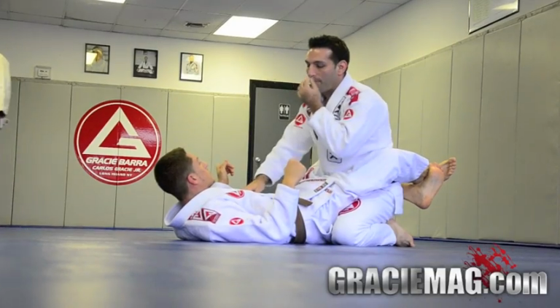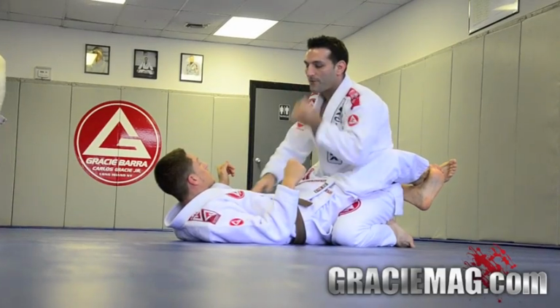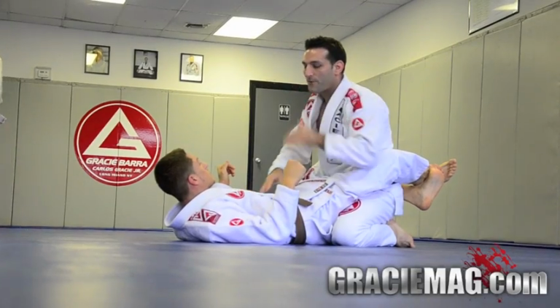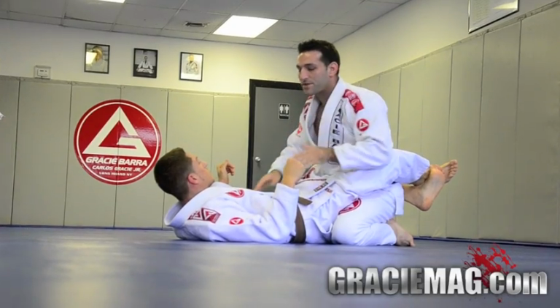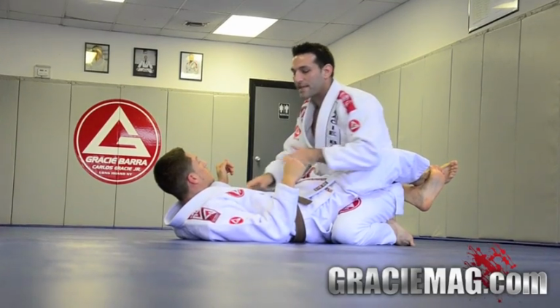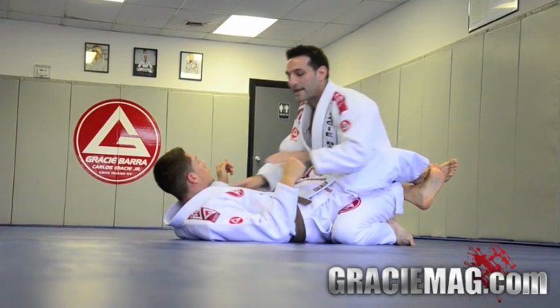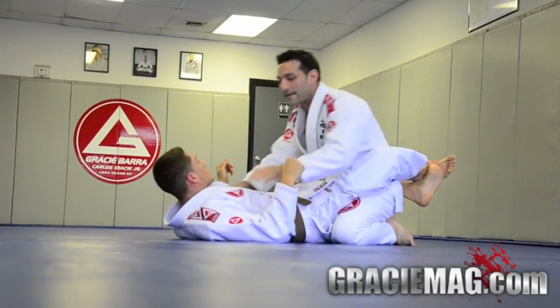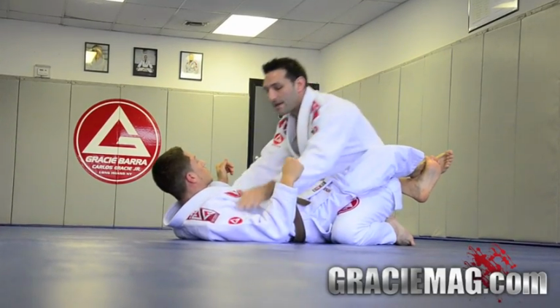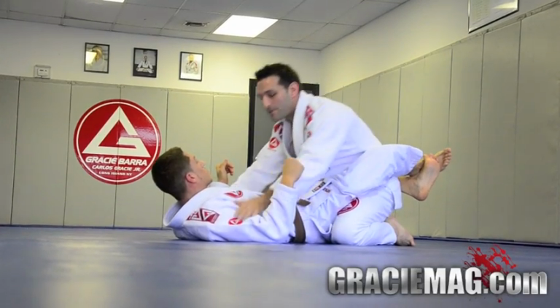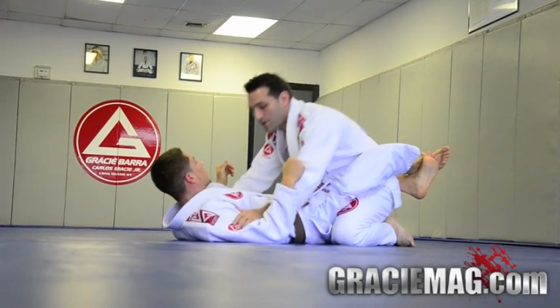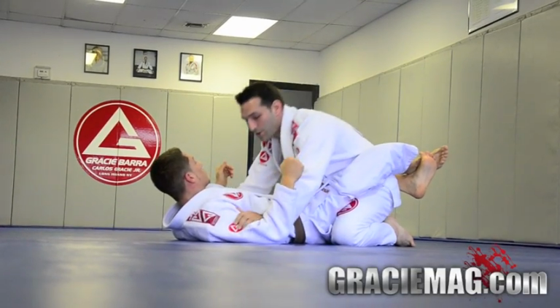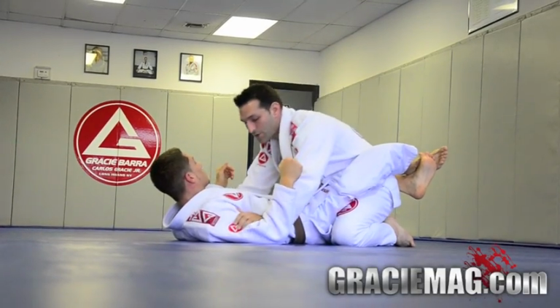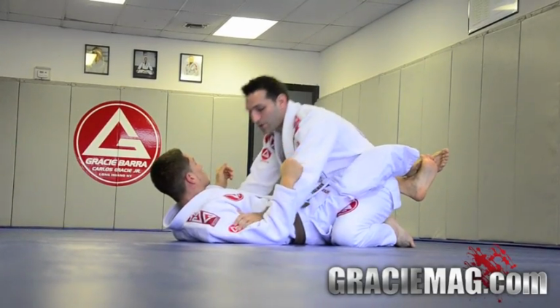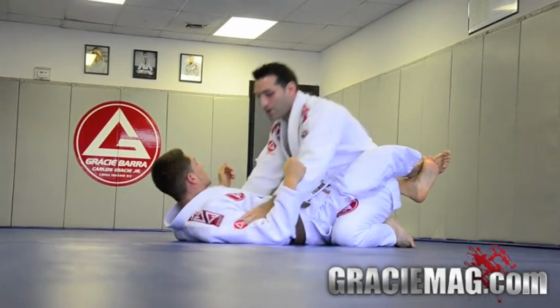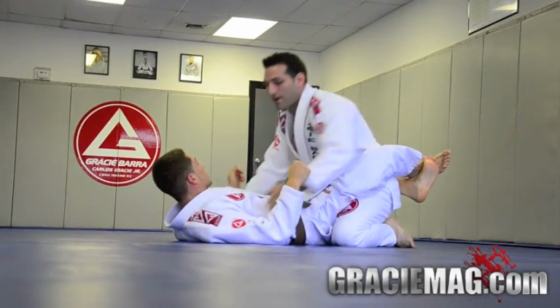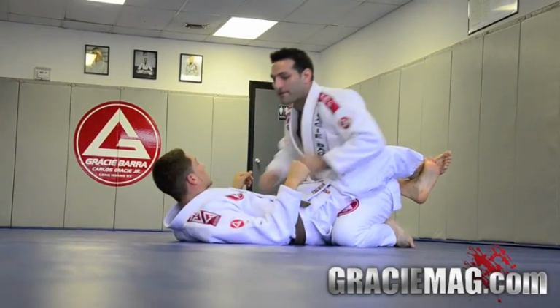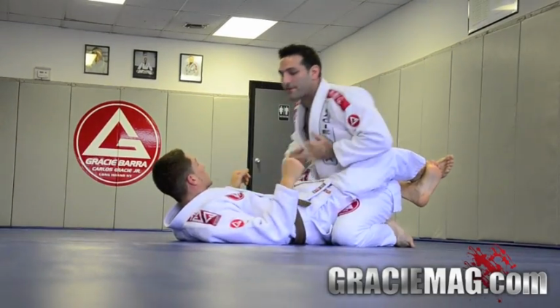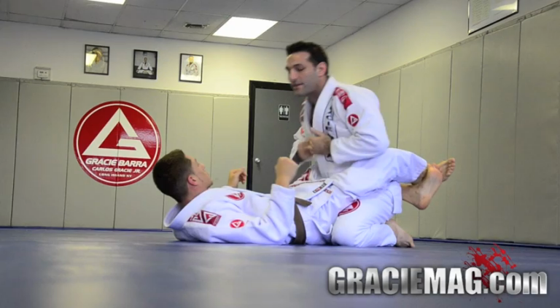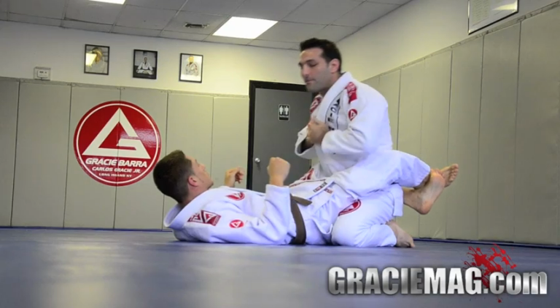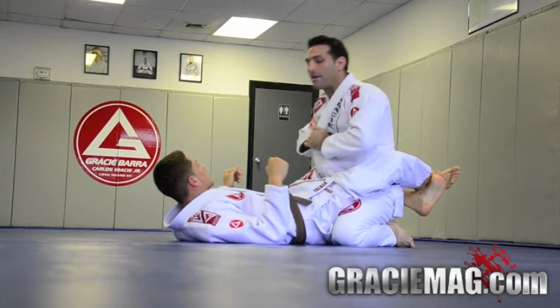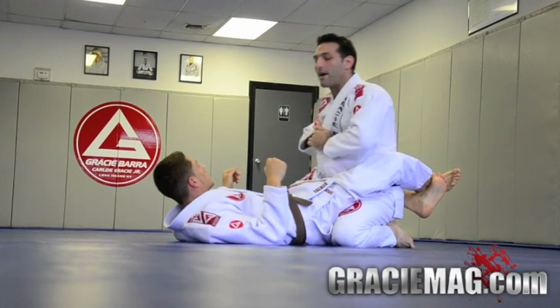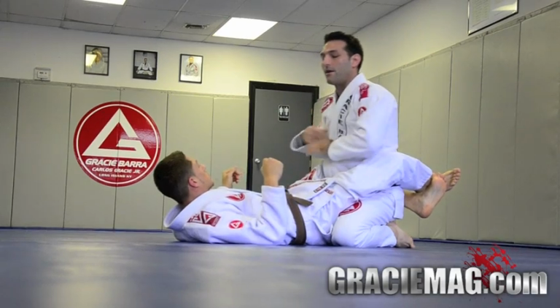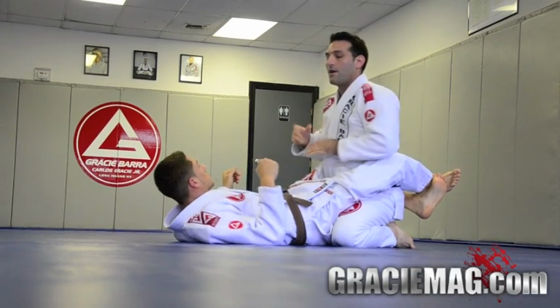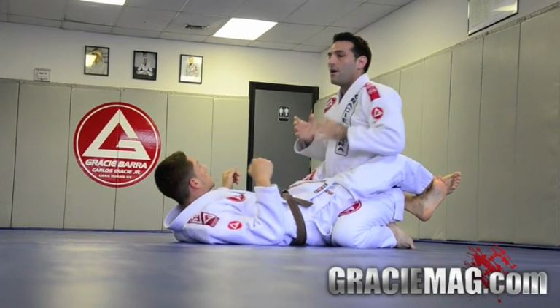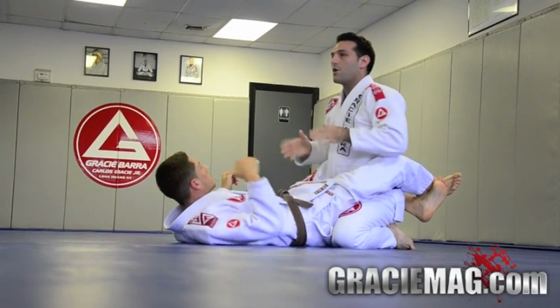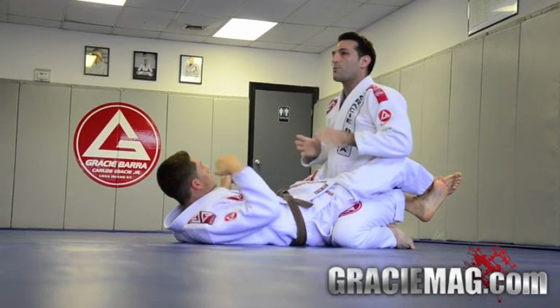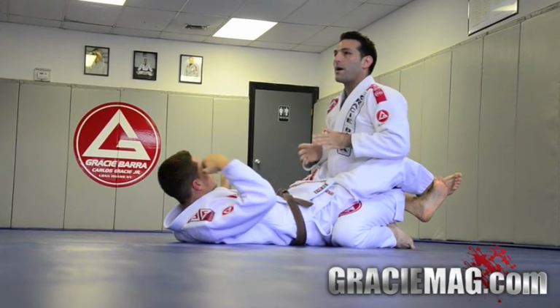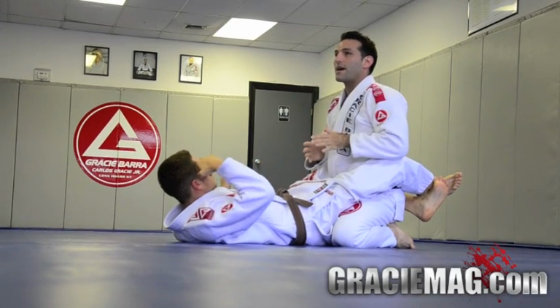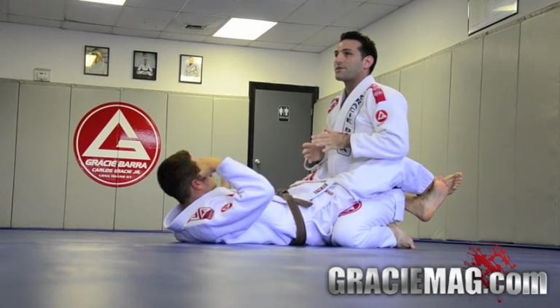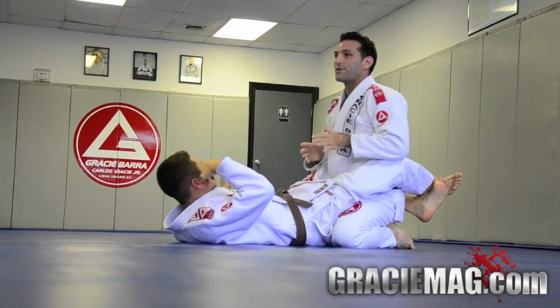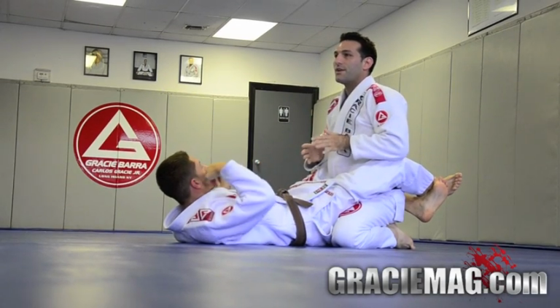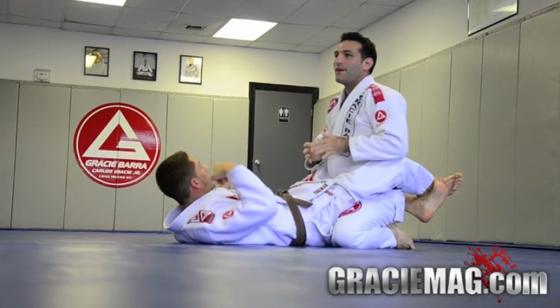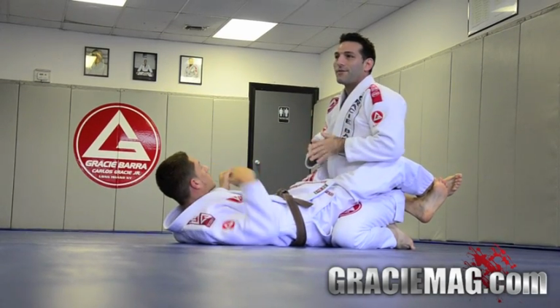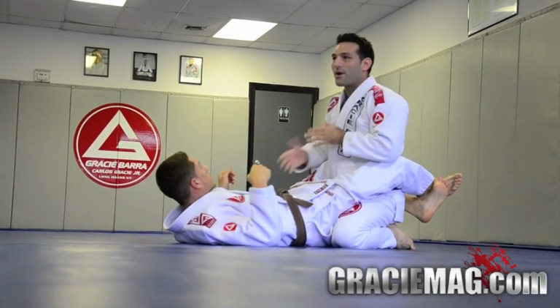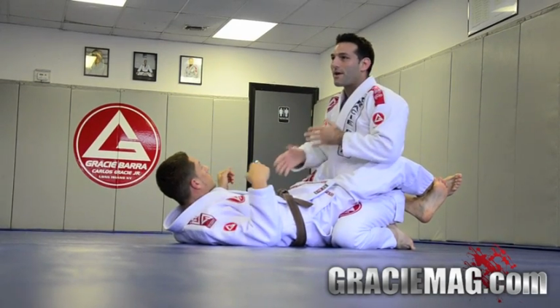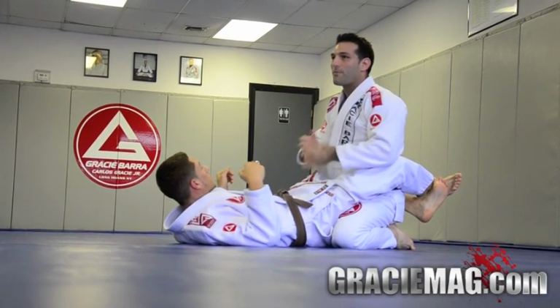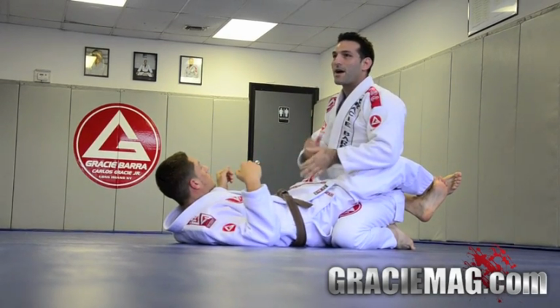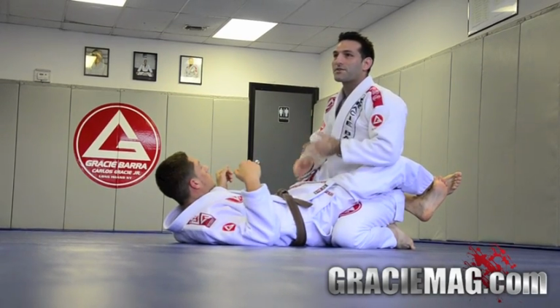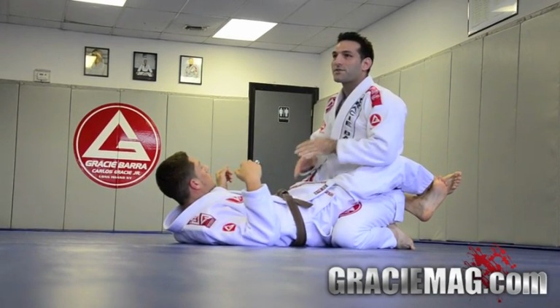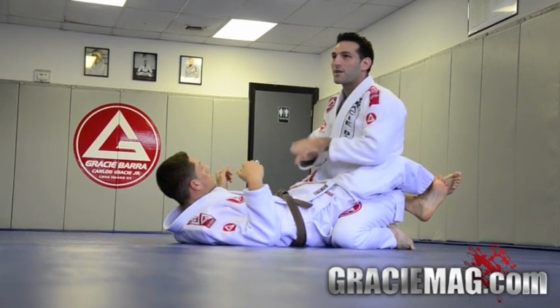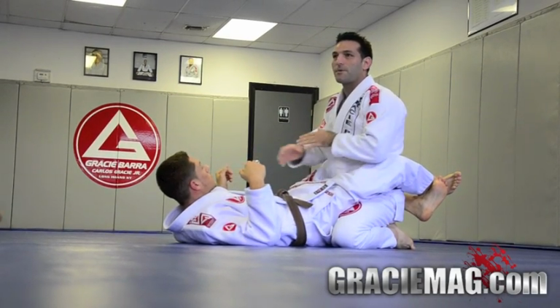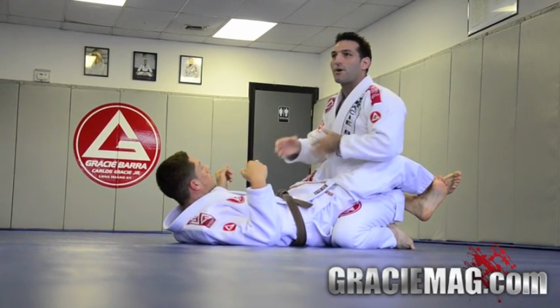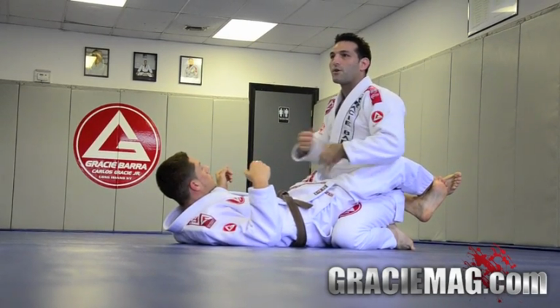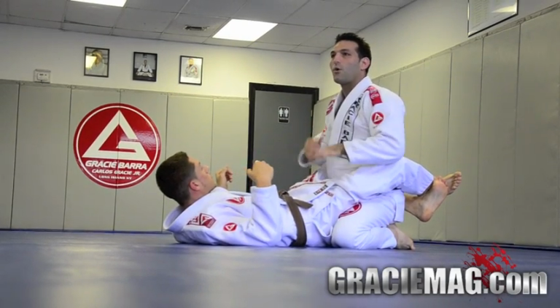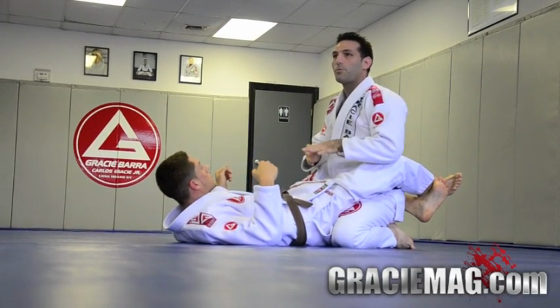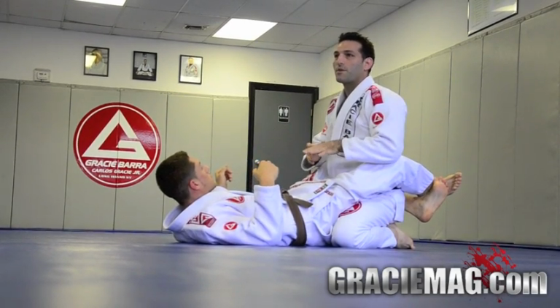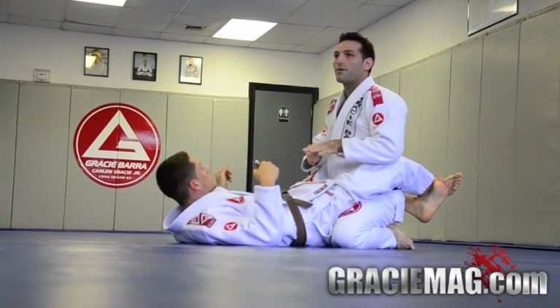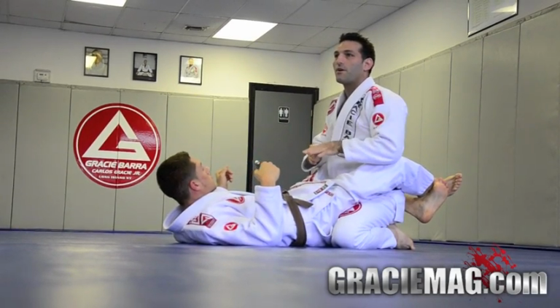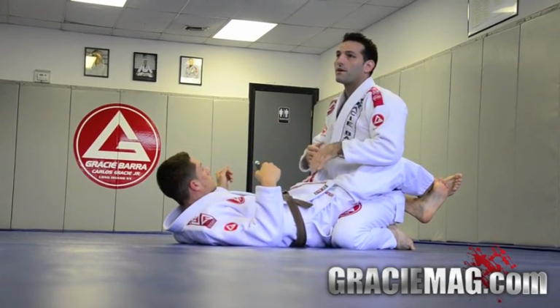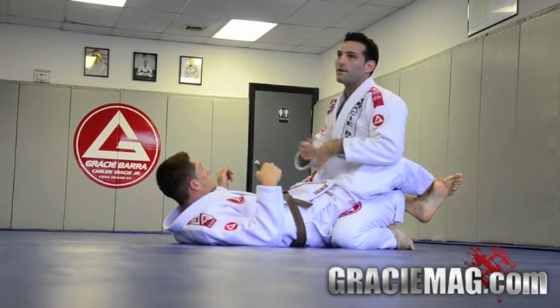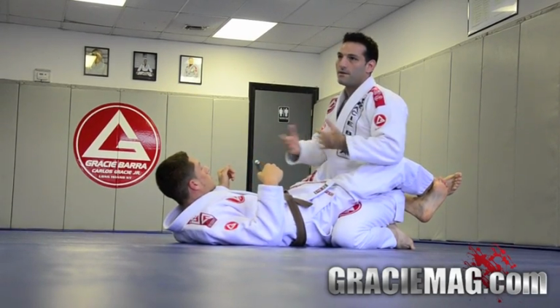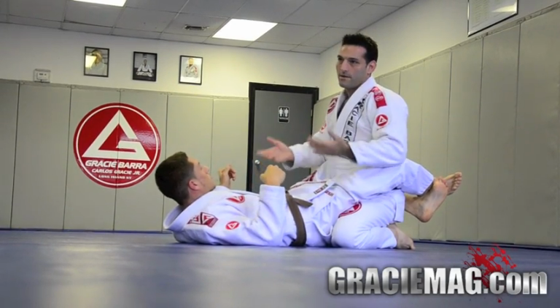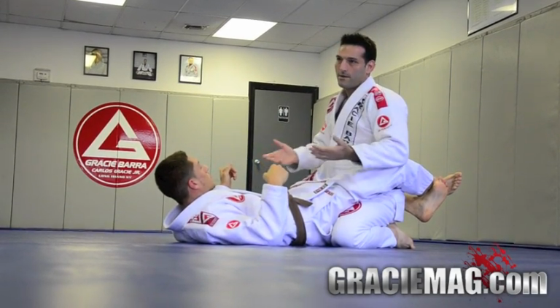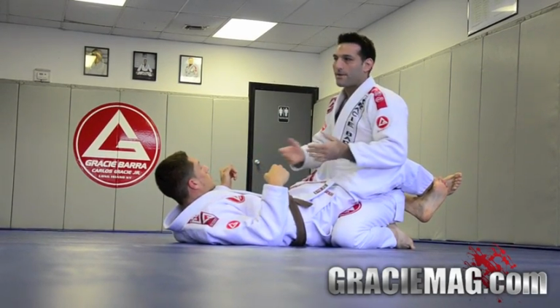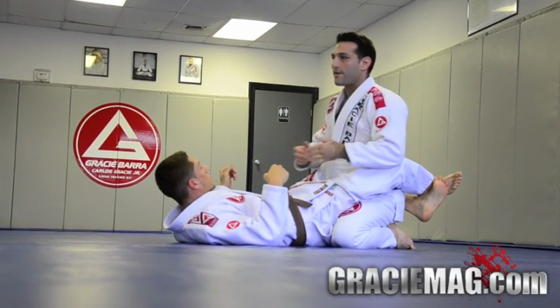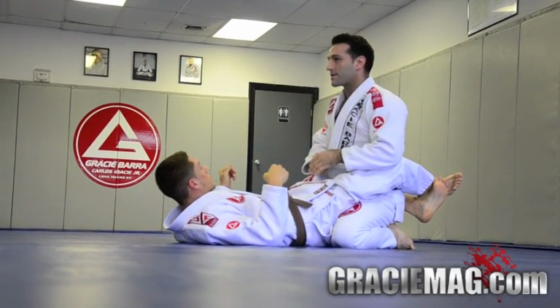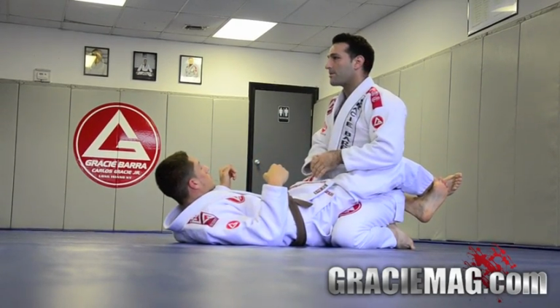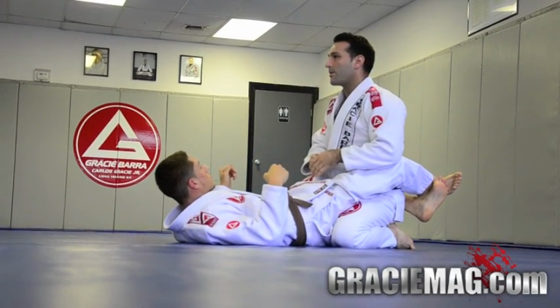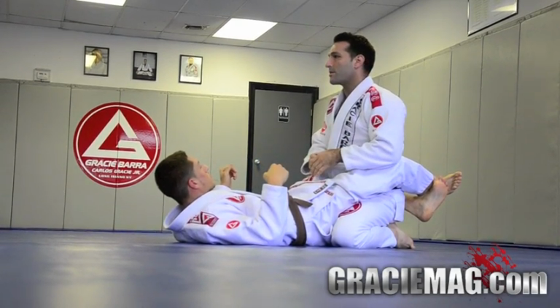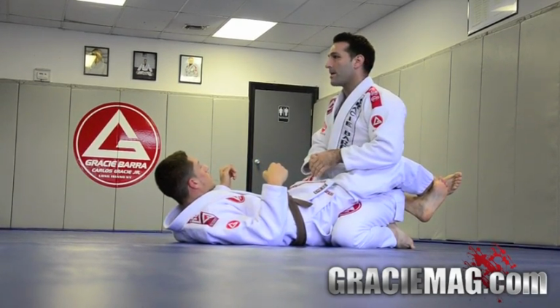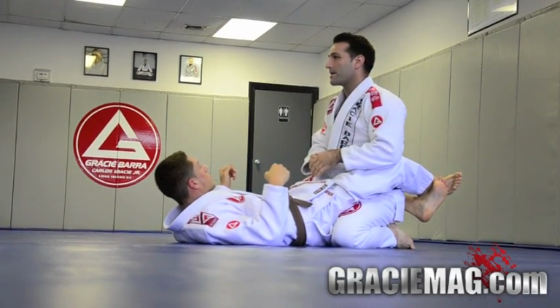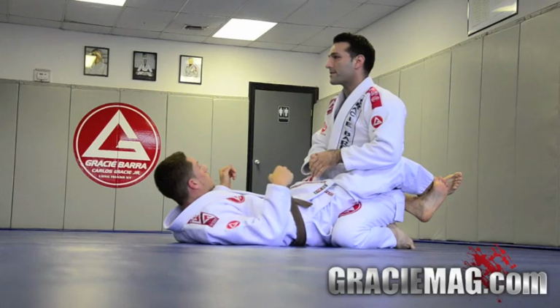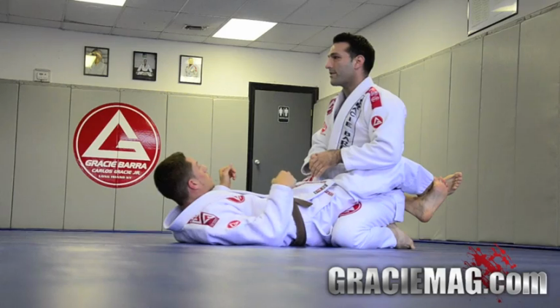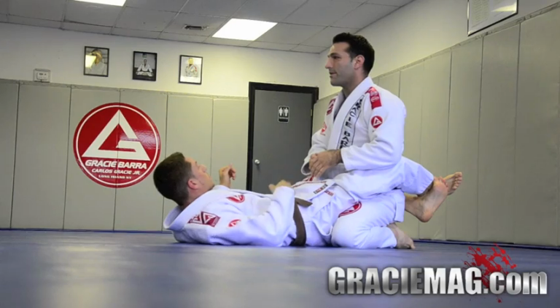The first thing, anytime you're in closed guard, you have to think about your posture. If you don't have posture, it's going to be hard to open the guard, and then it's going to be hard to pass the guard.